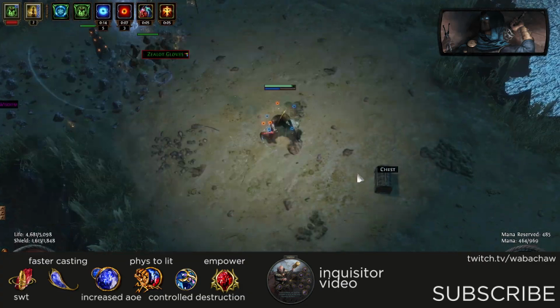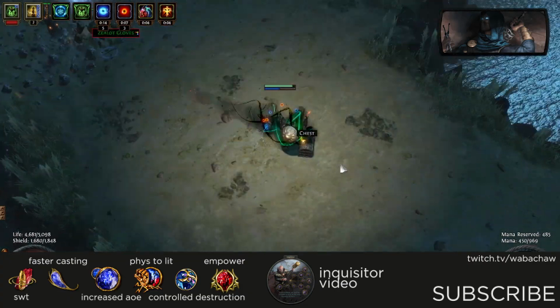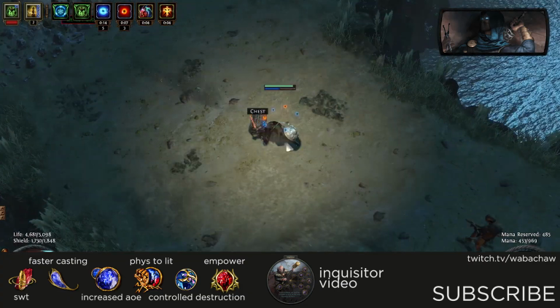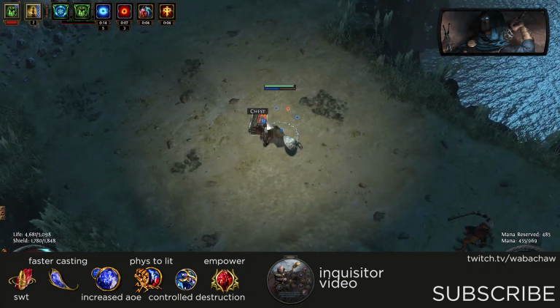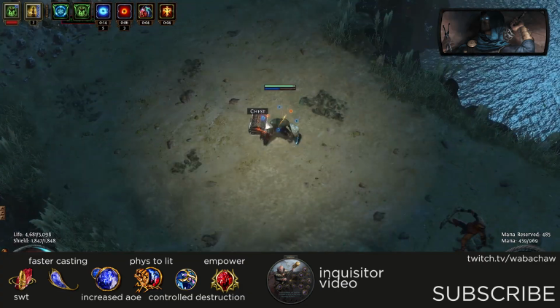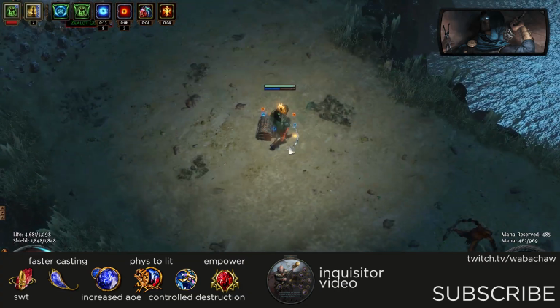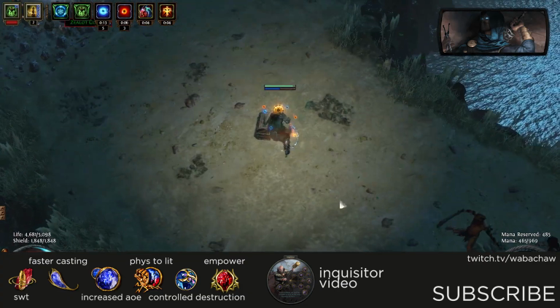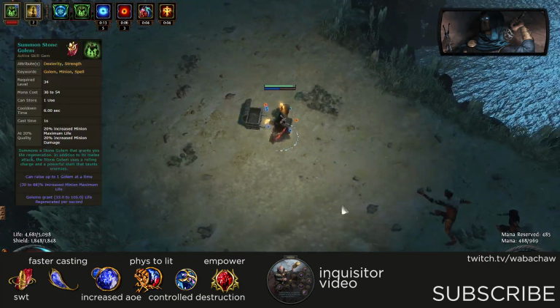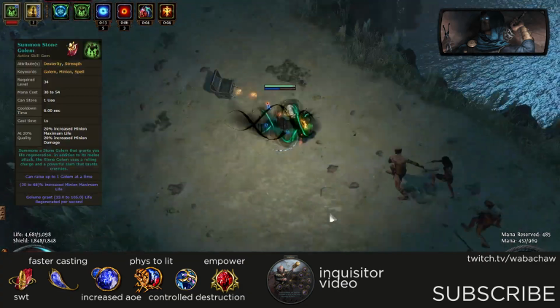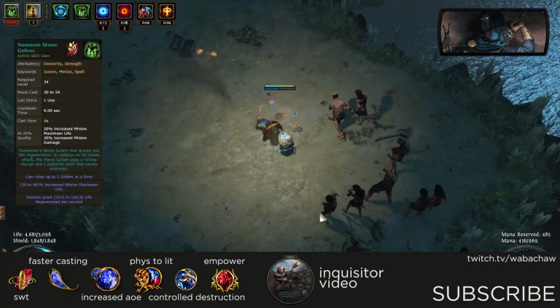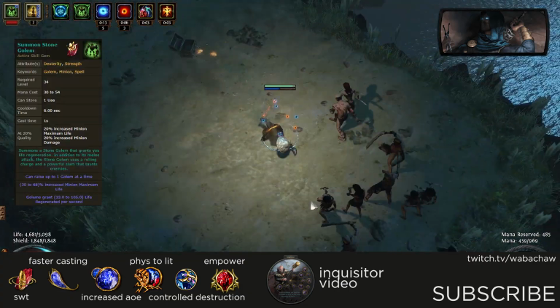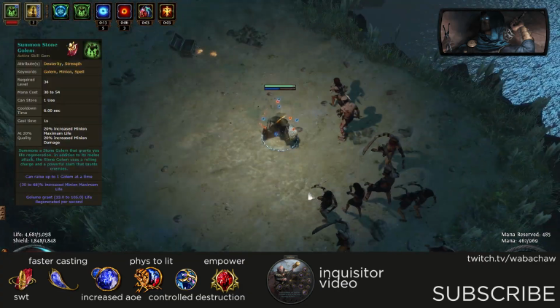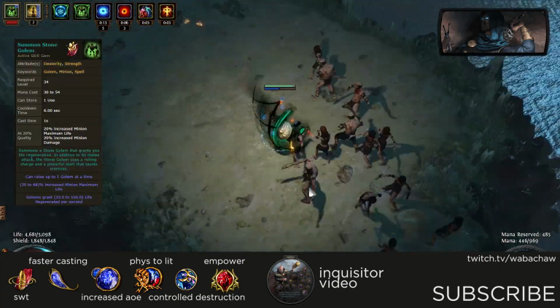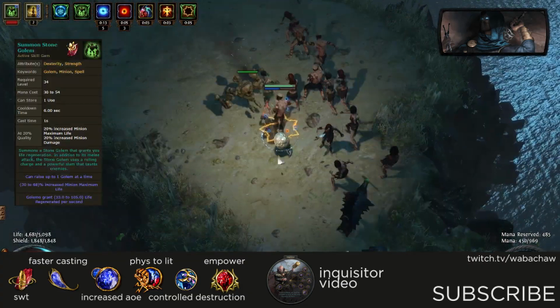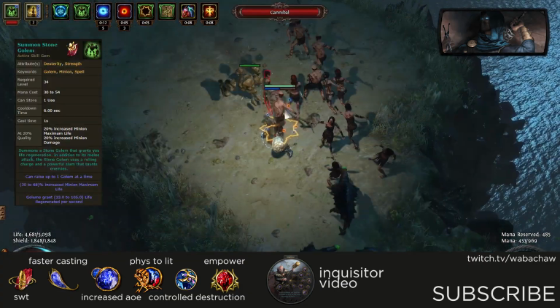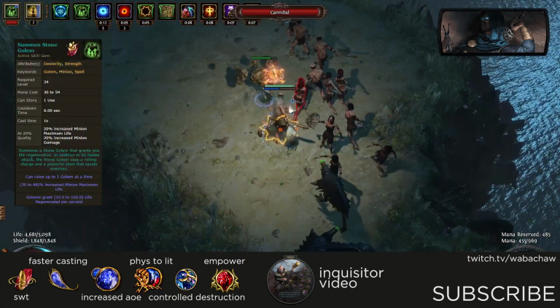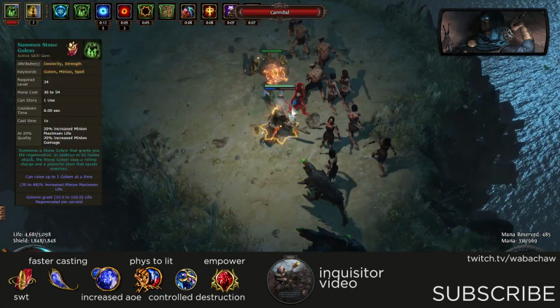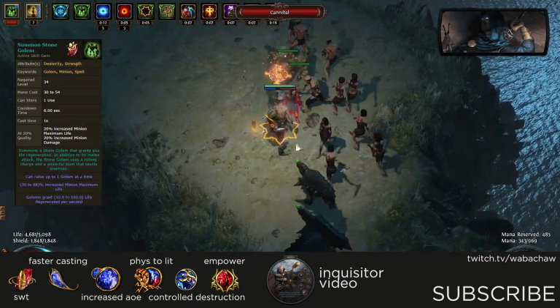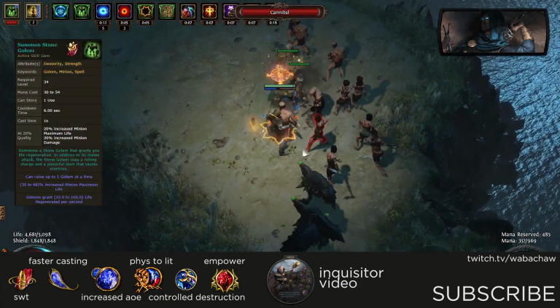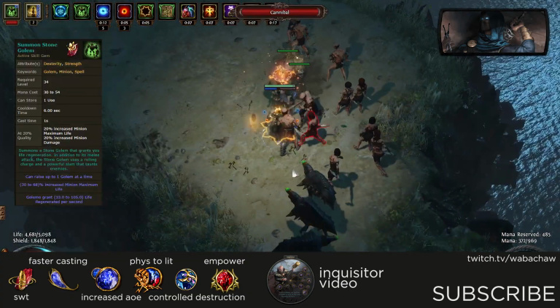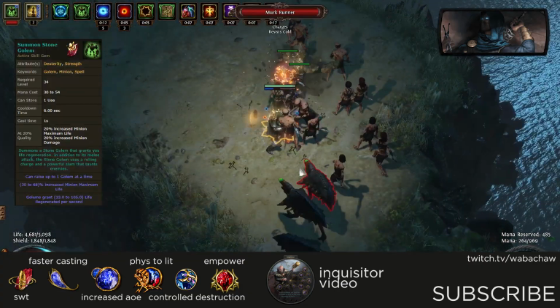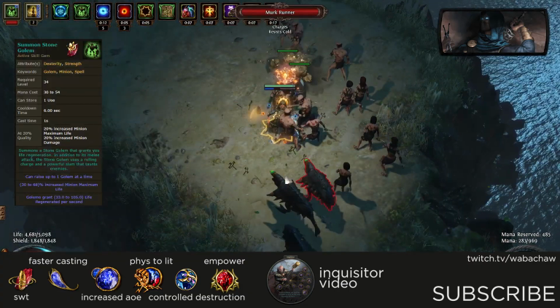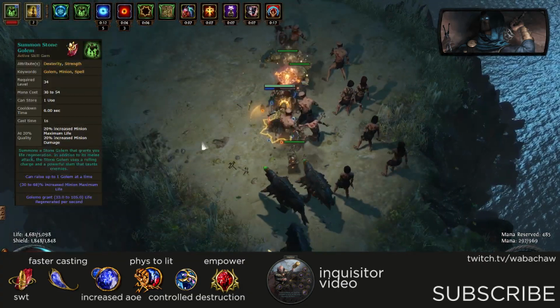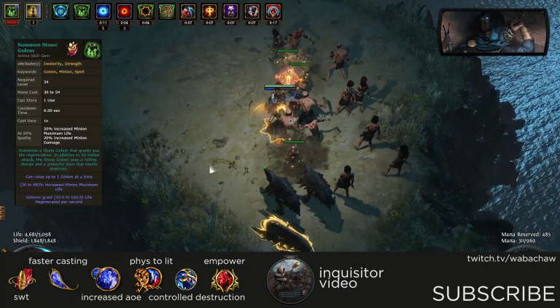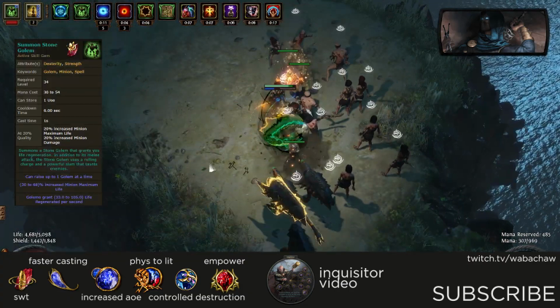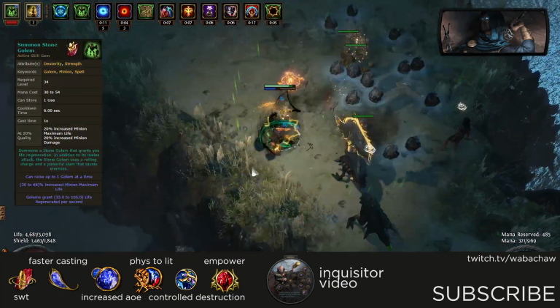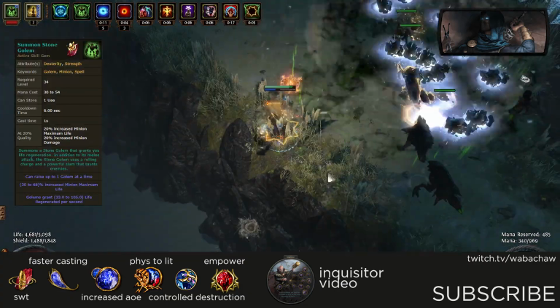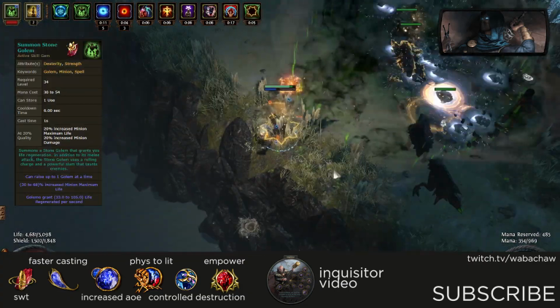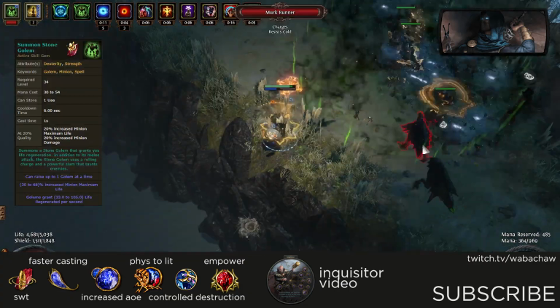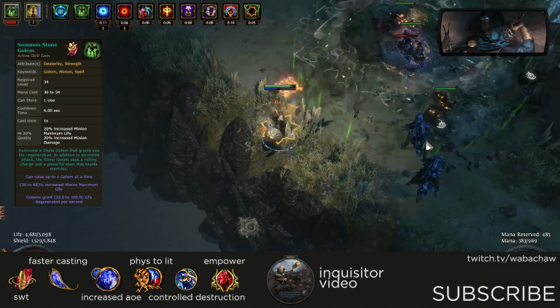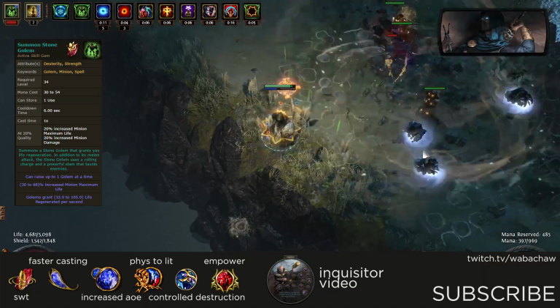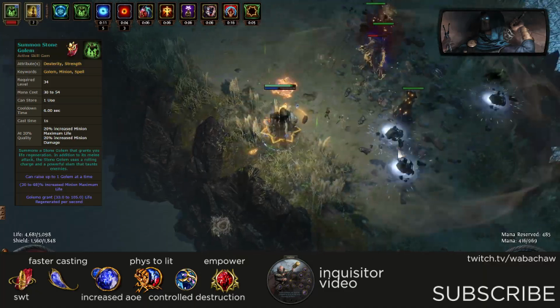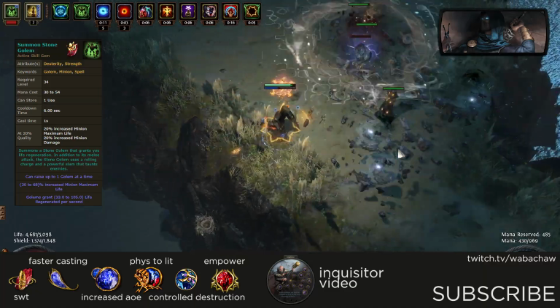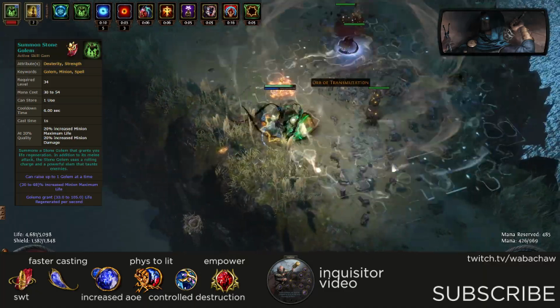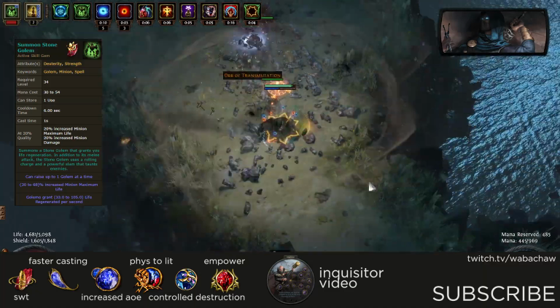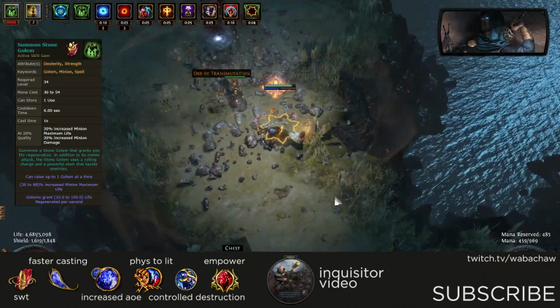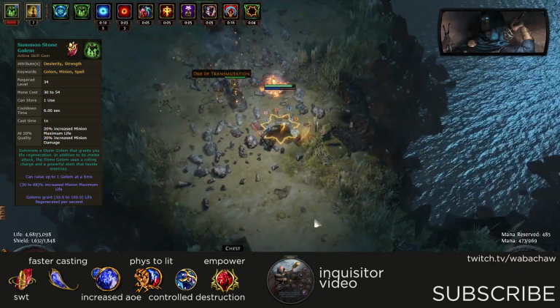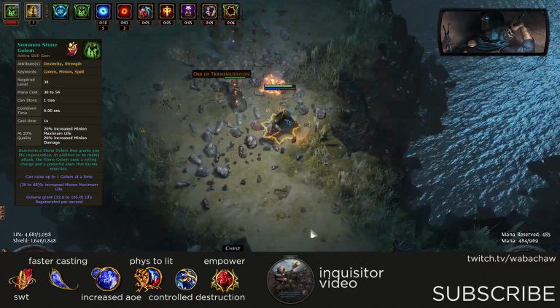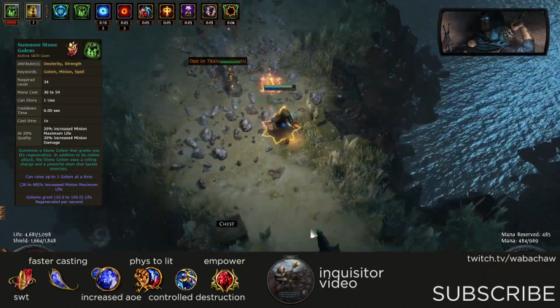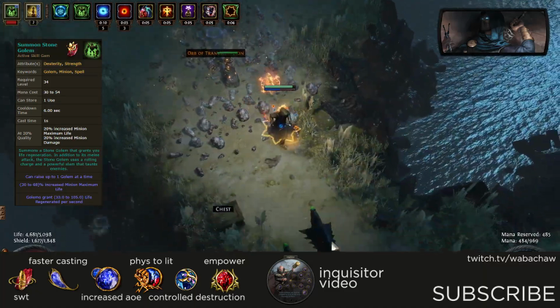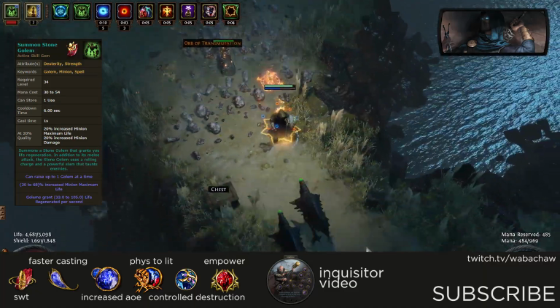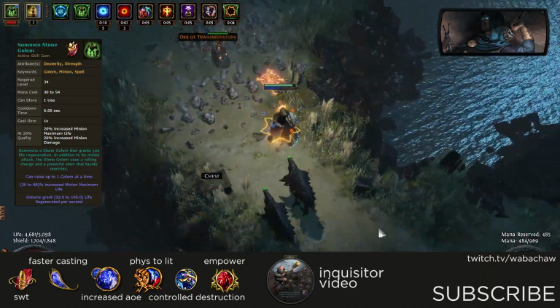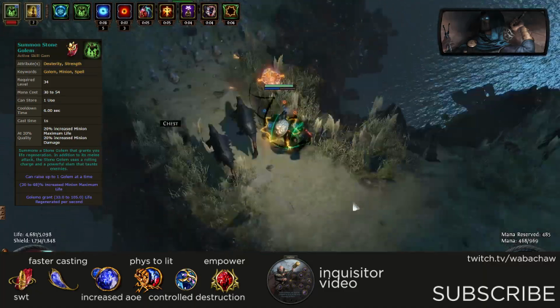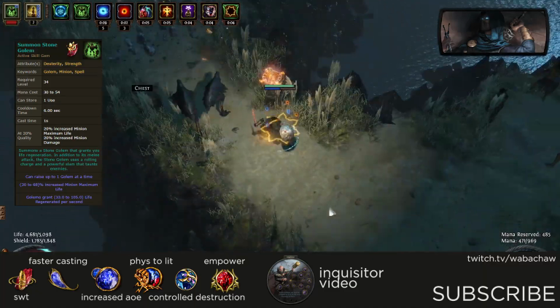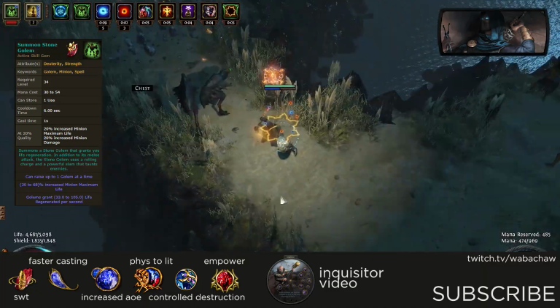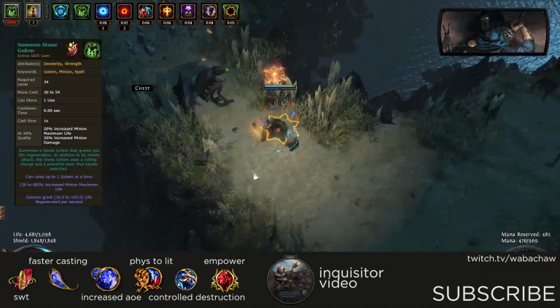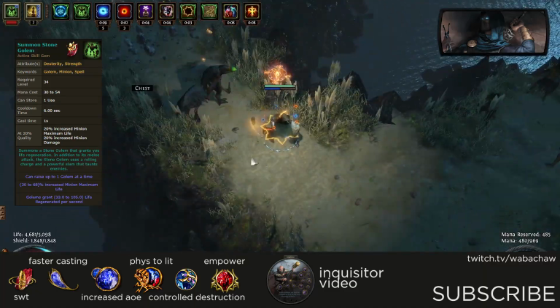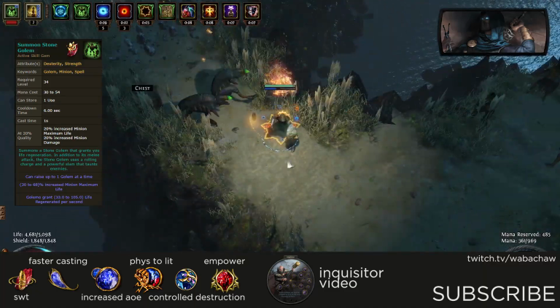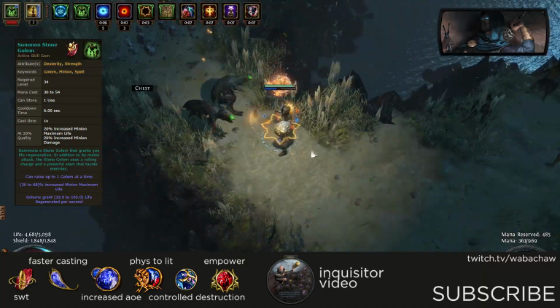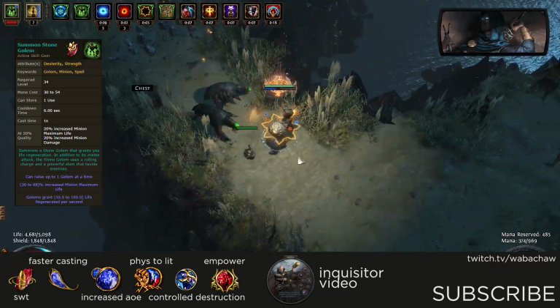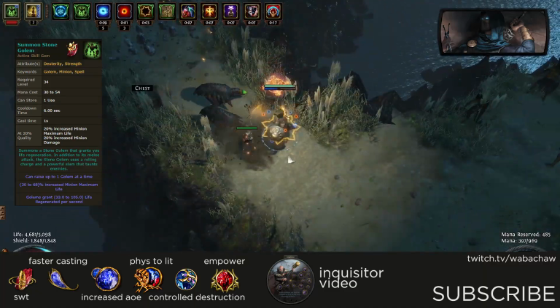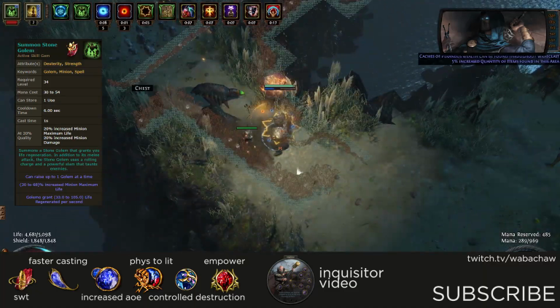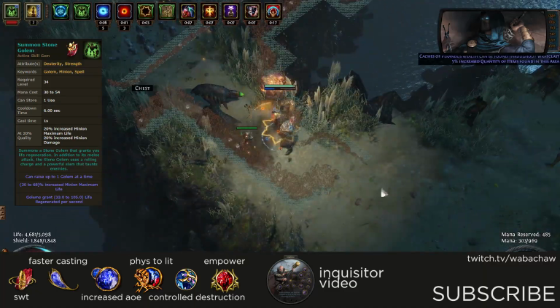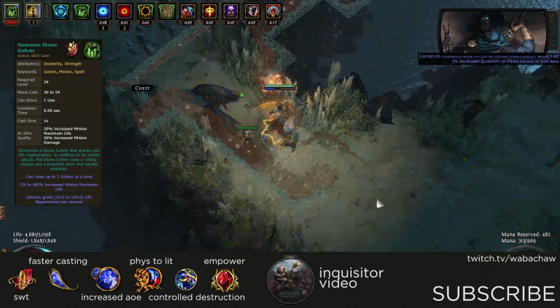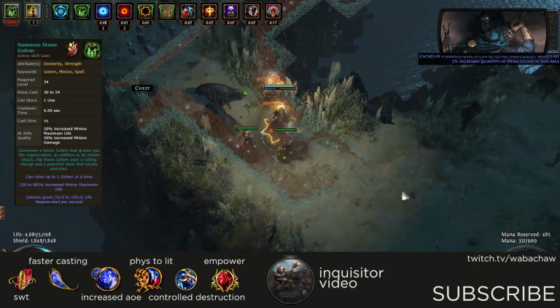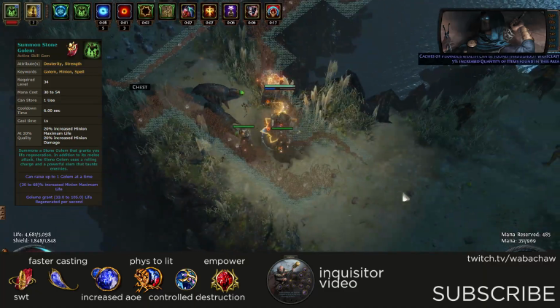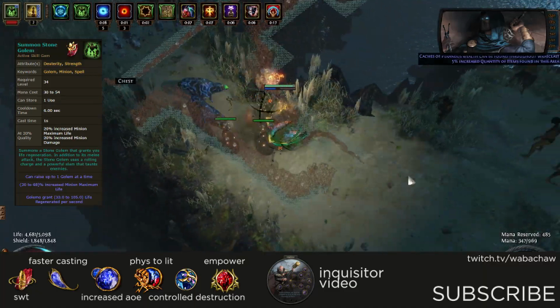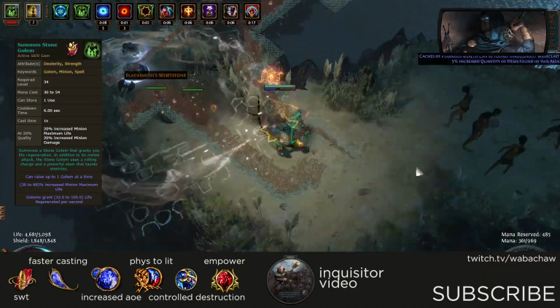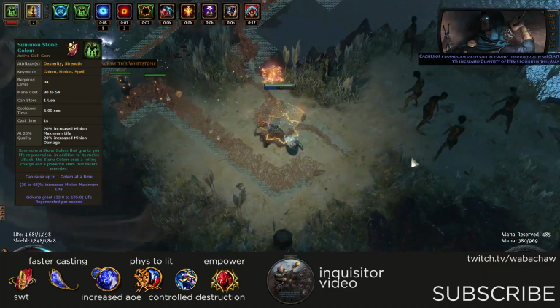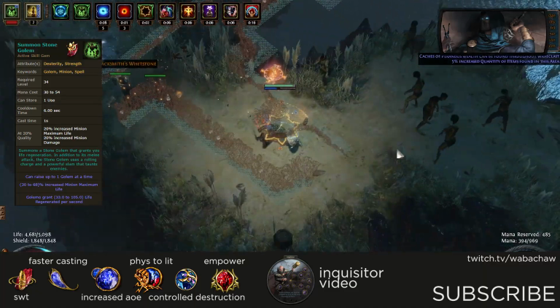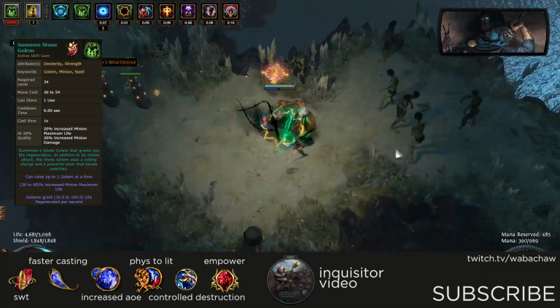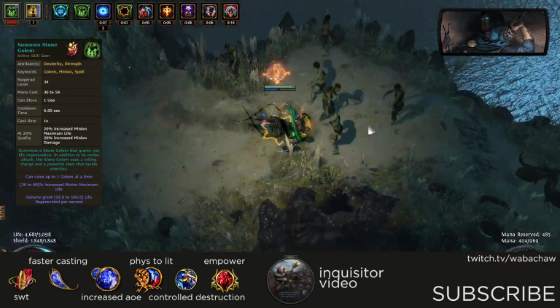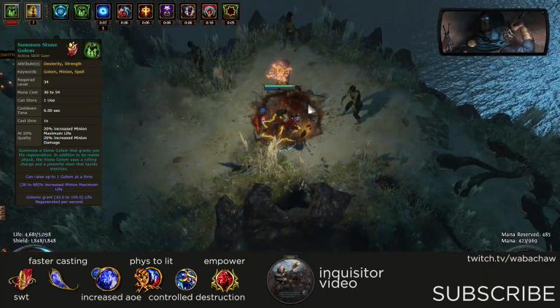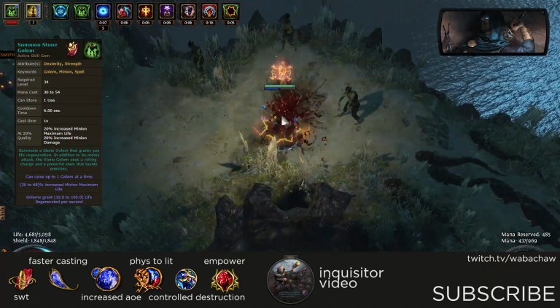The brand new Stone Golem is a great addition to the Shockwave Totem build because it grants a substantial amount of life regen that helps bolster your defenses.